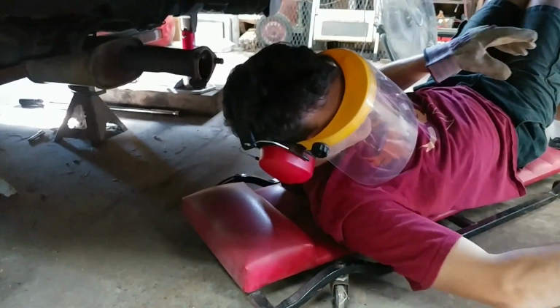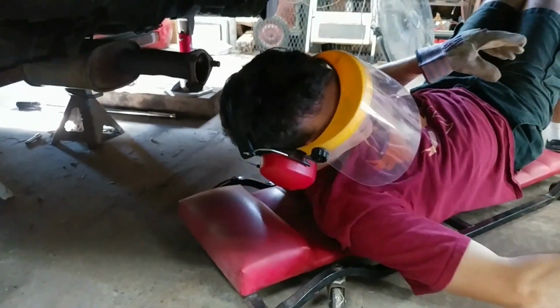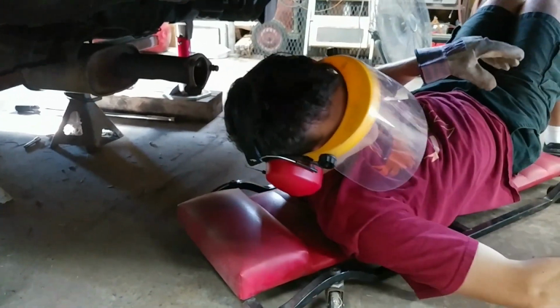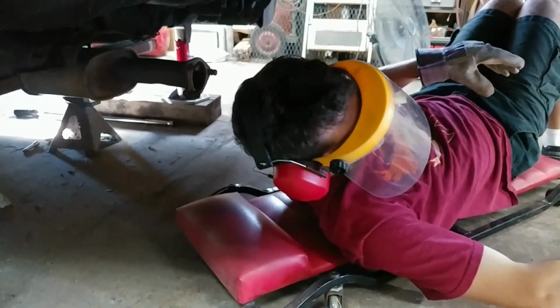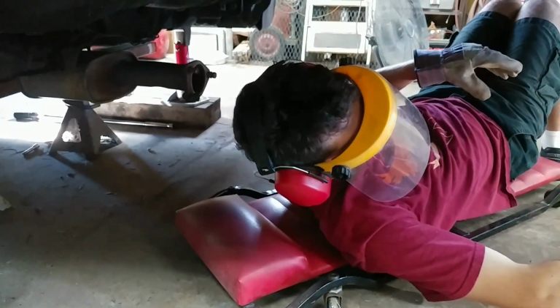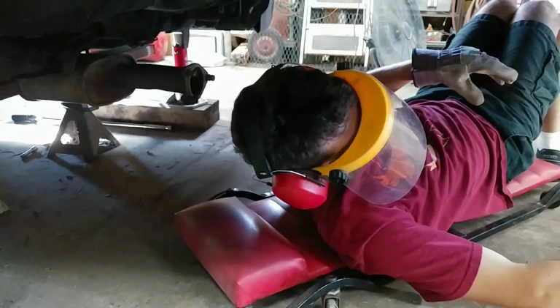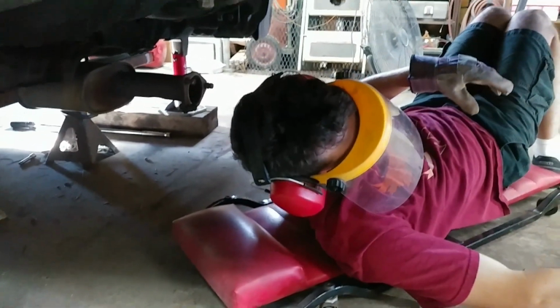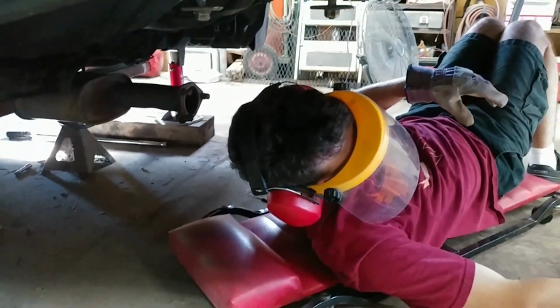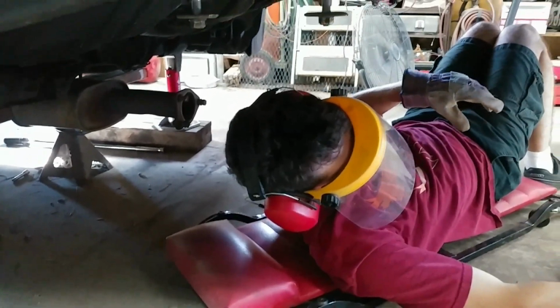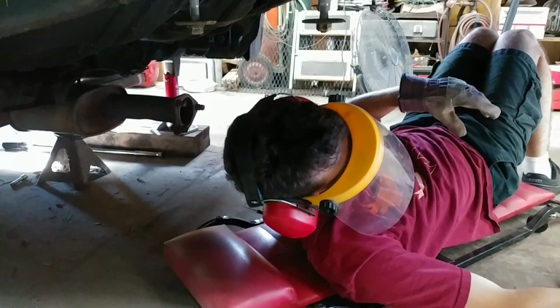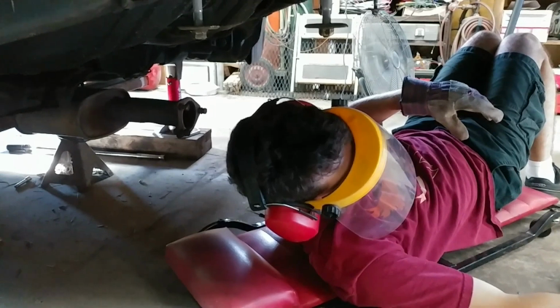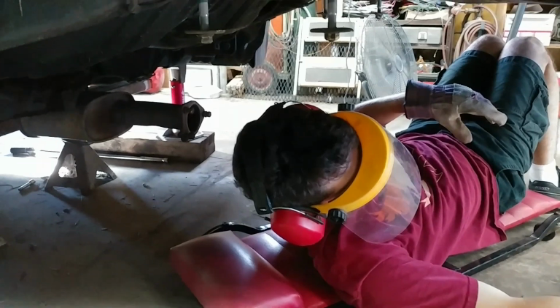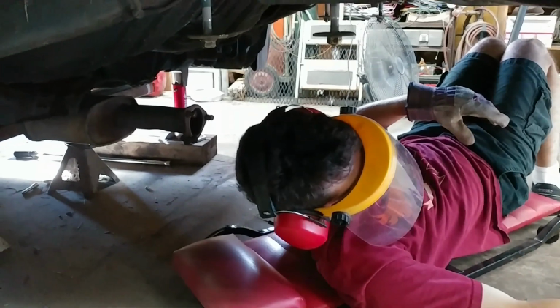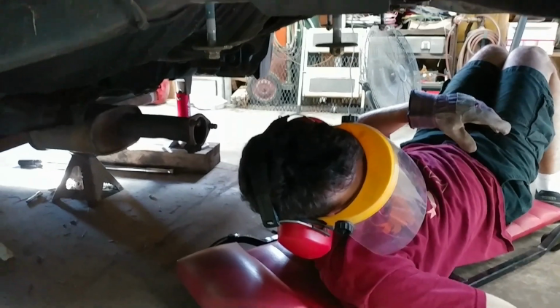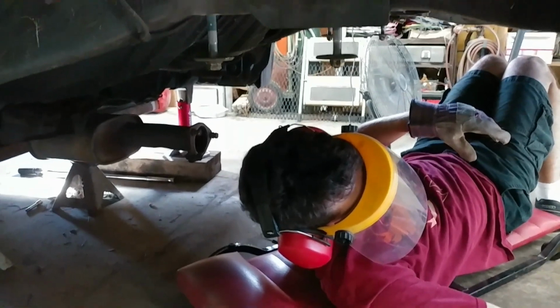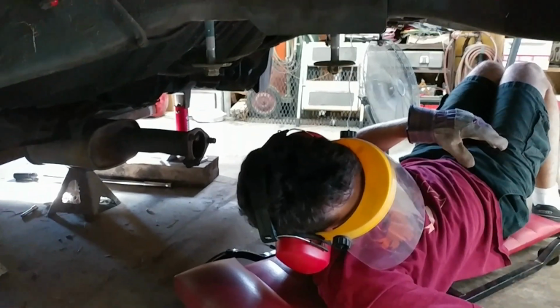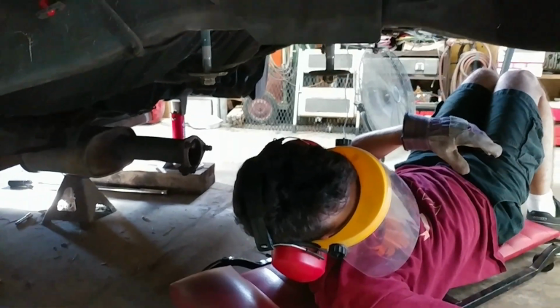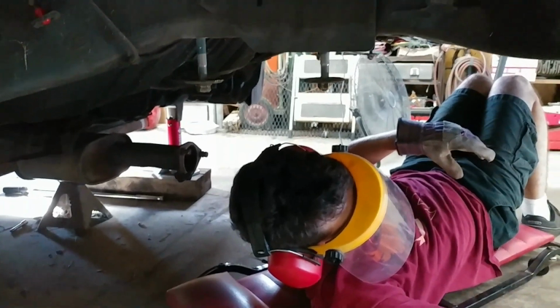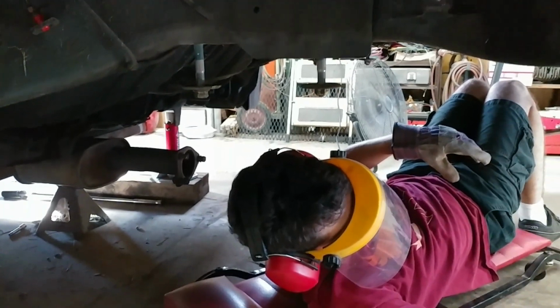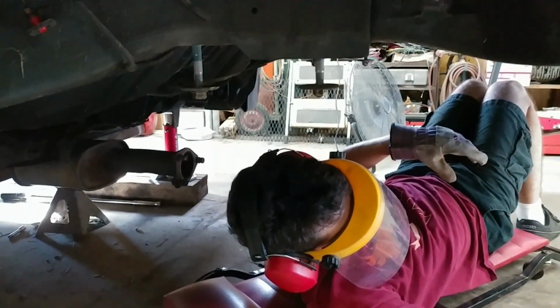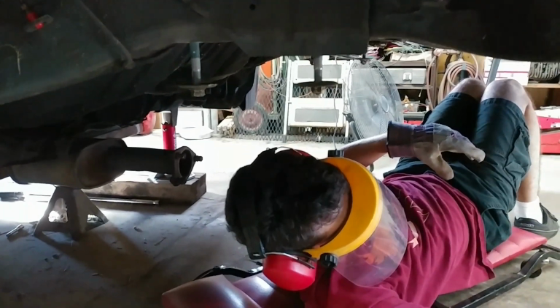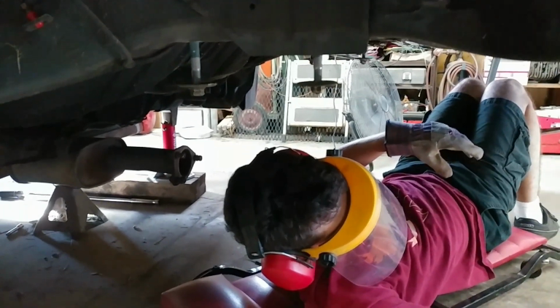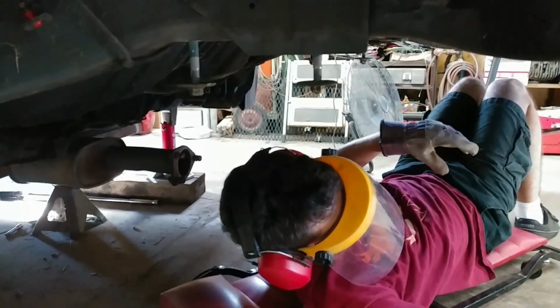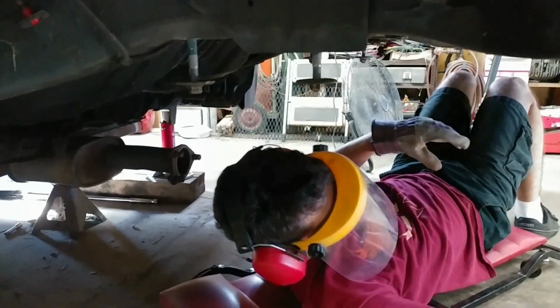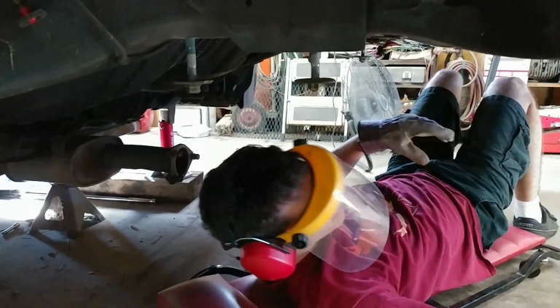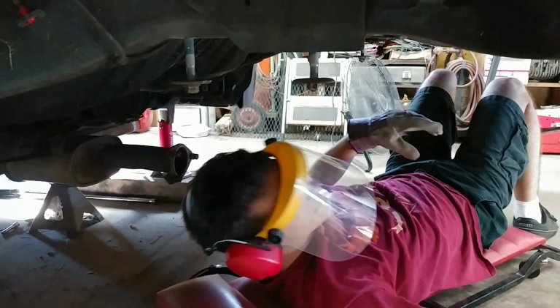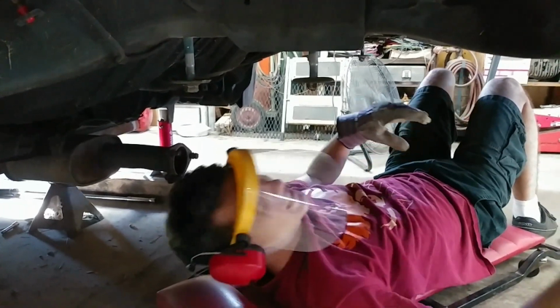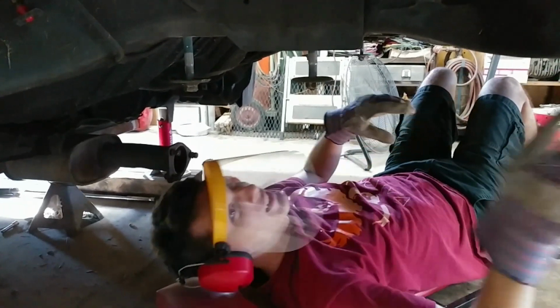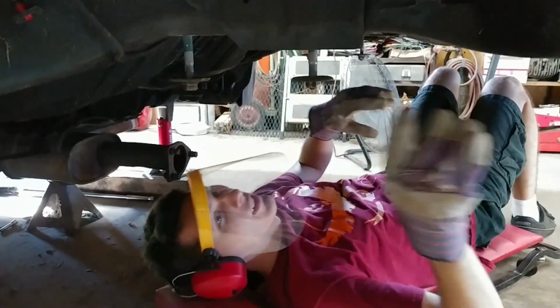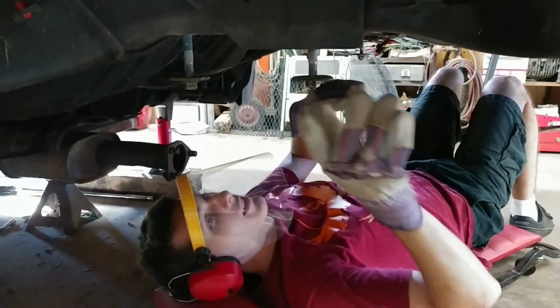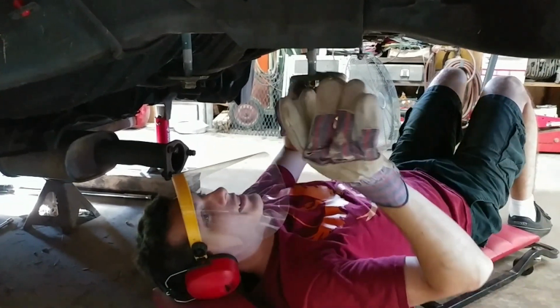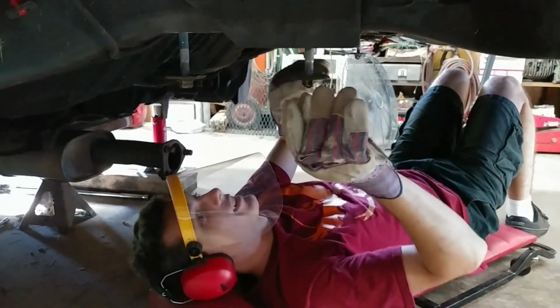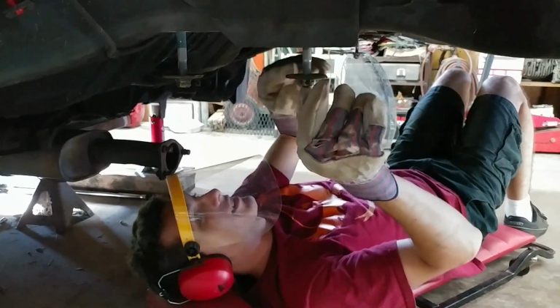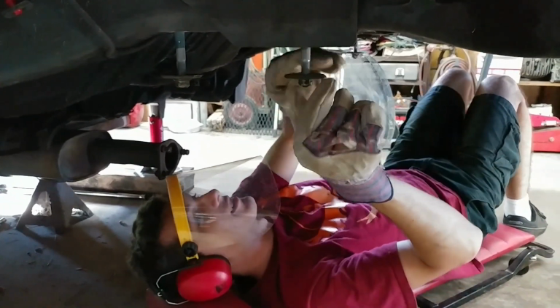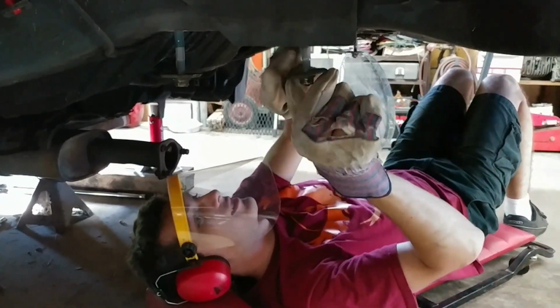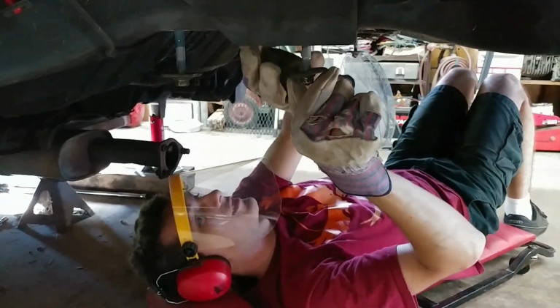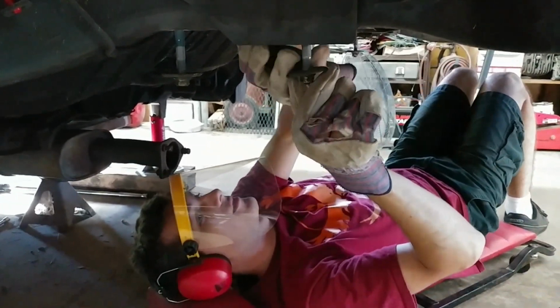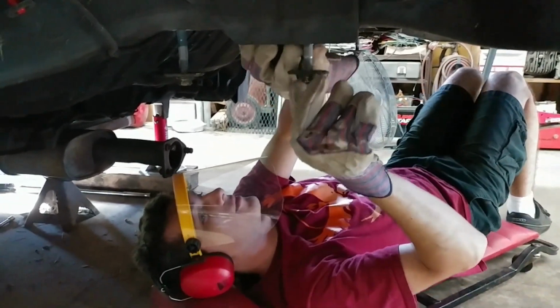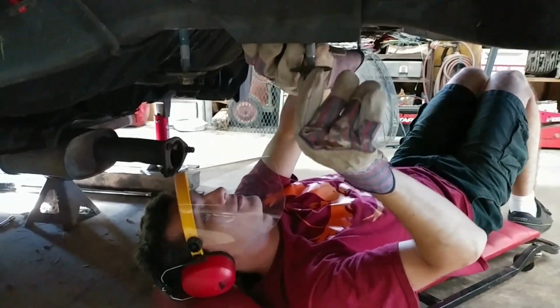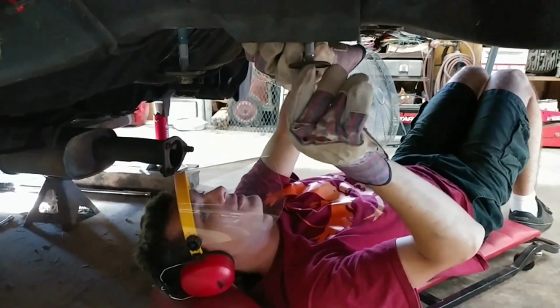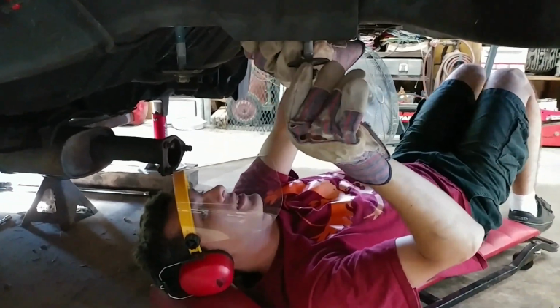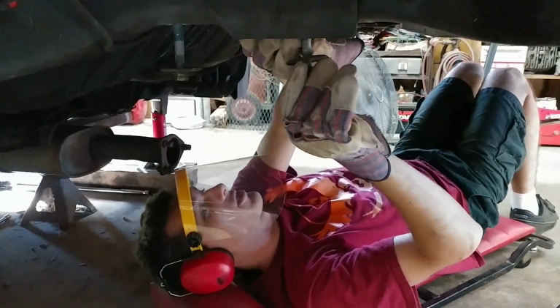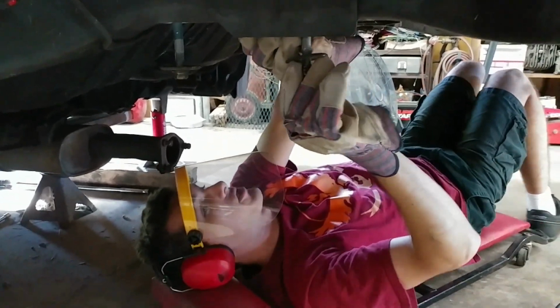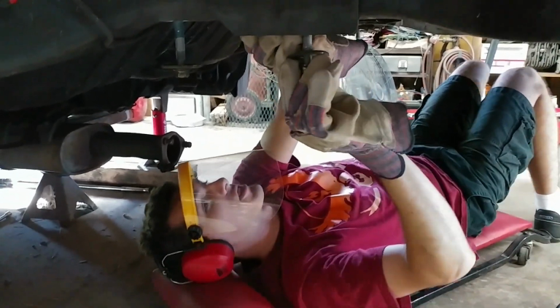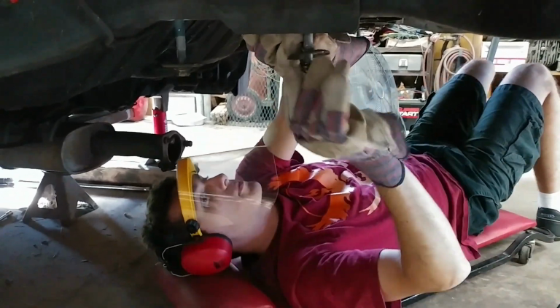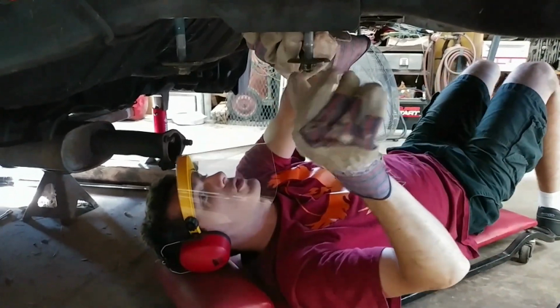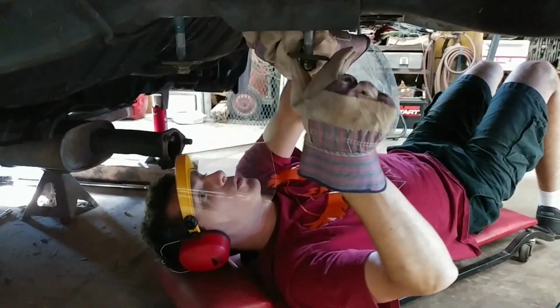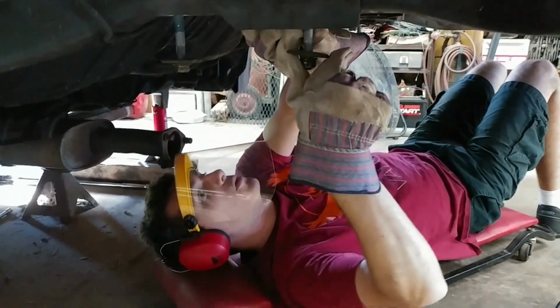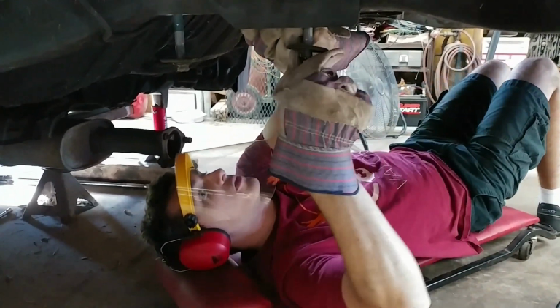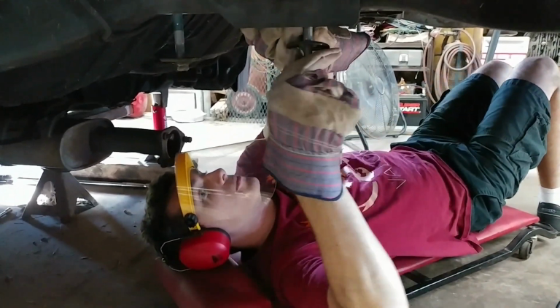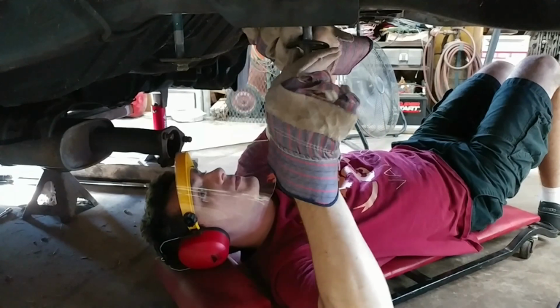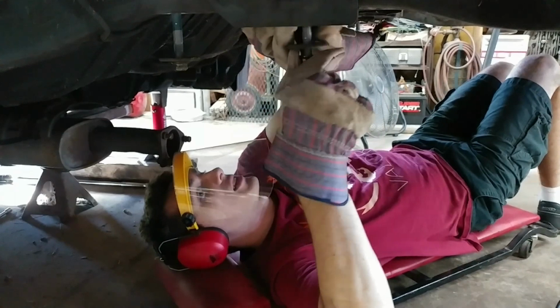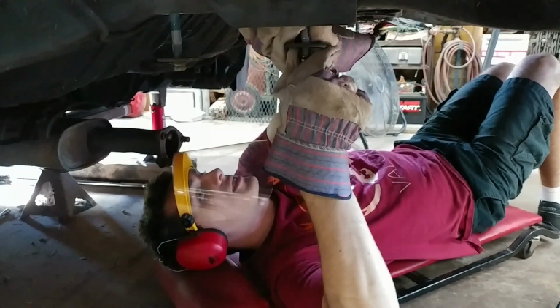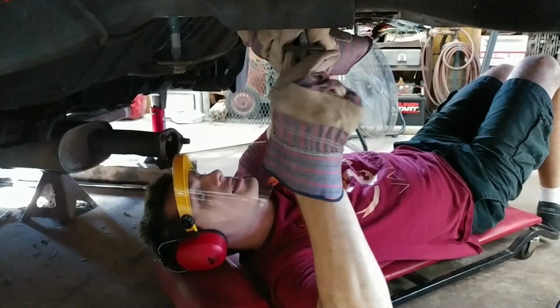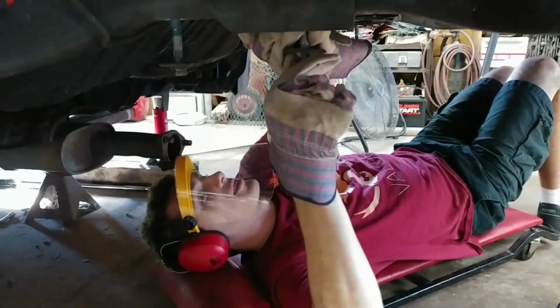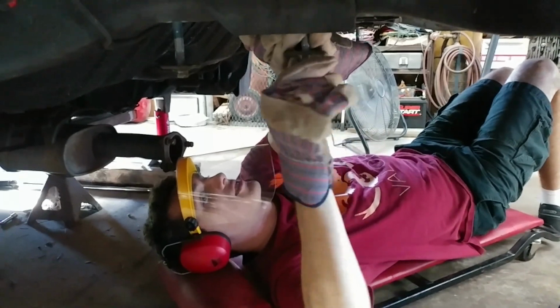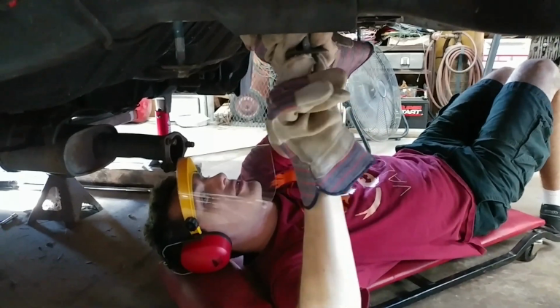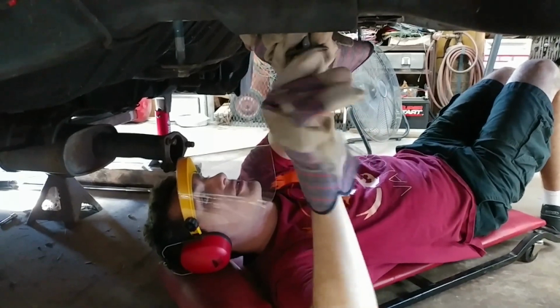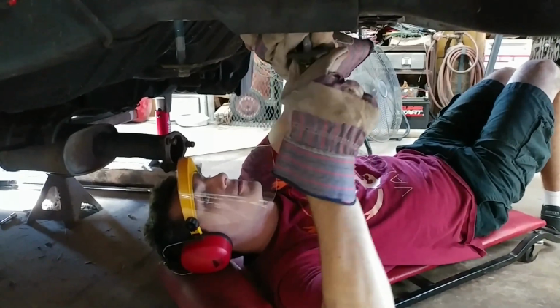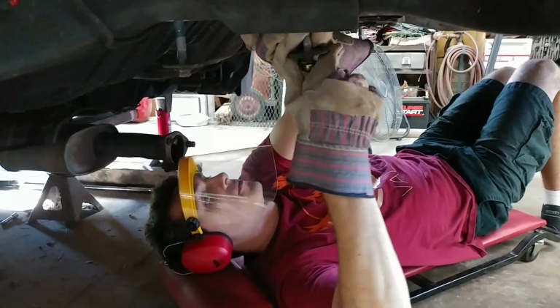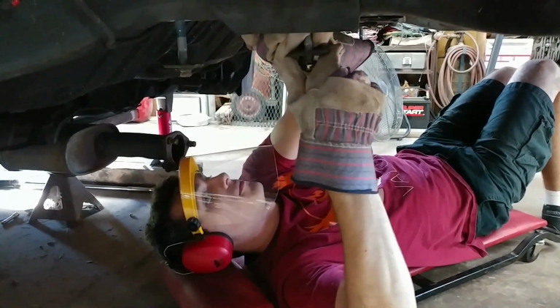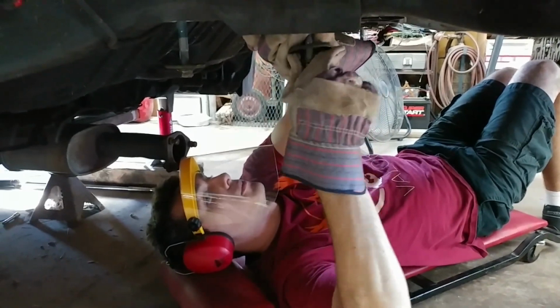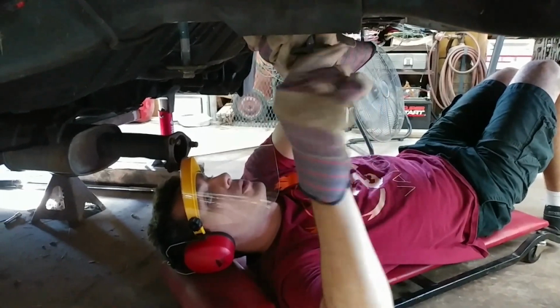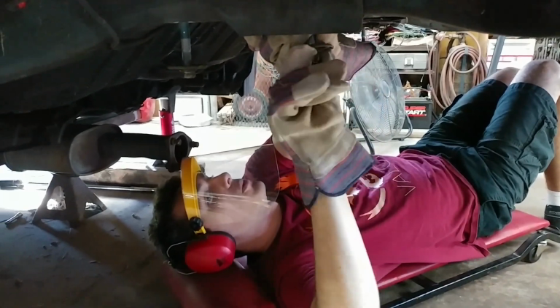You gotta take those washers off. That won't reach? They actually stop the tool from contacting the bolt.